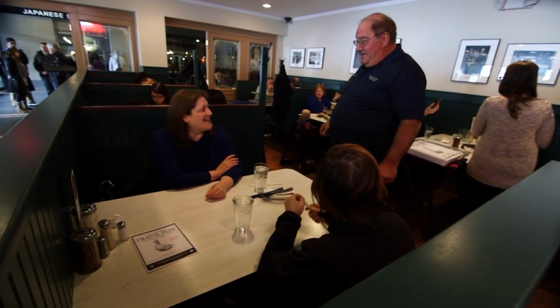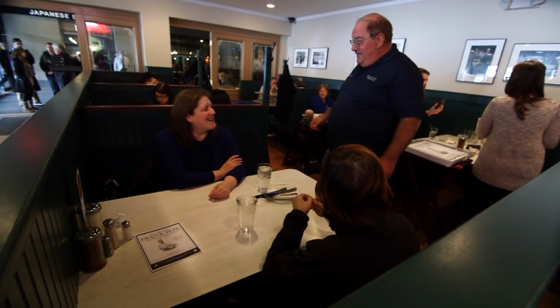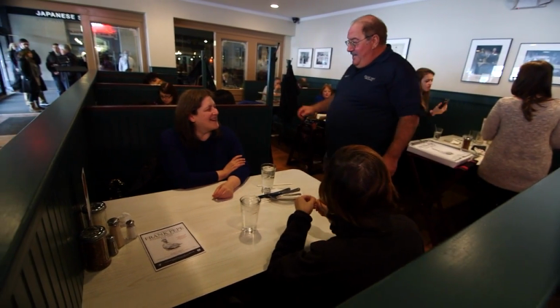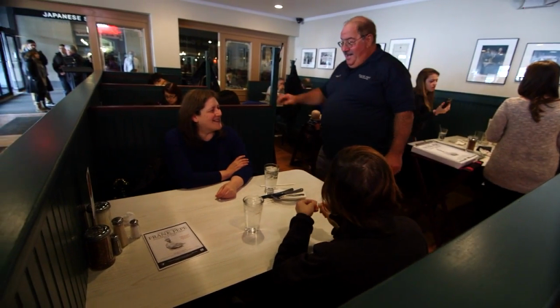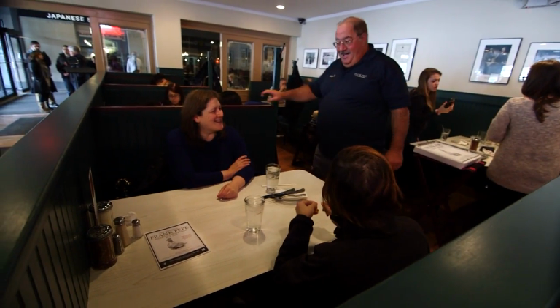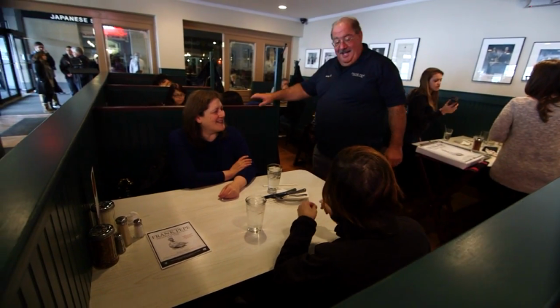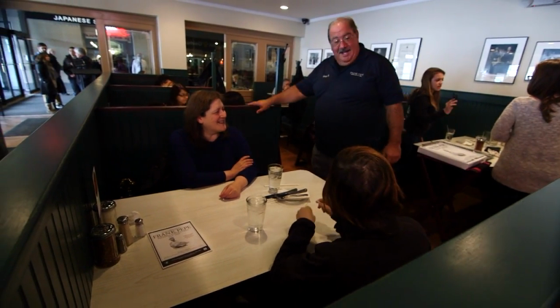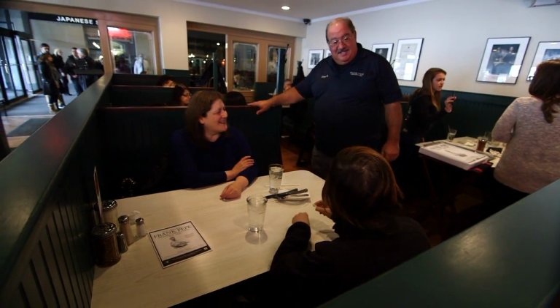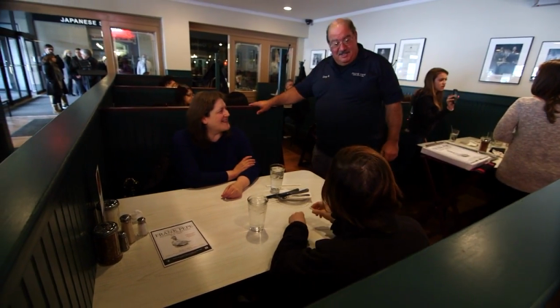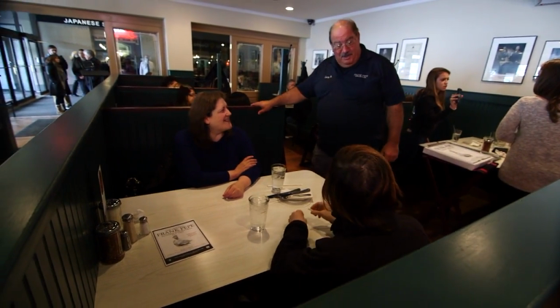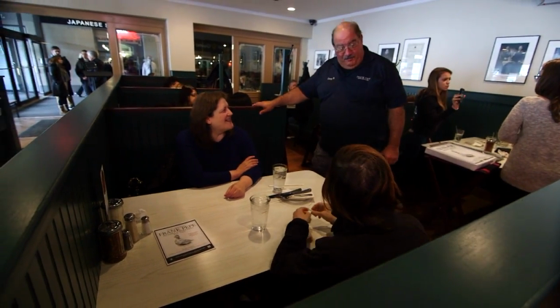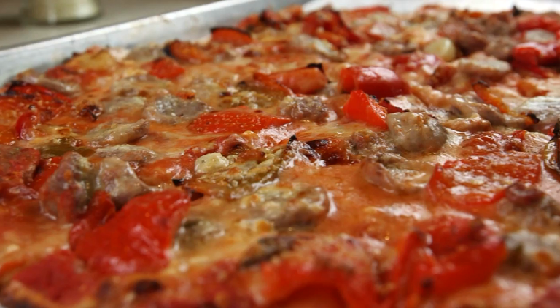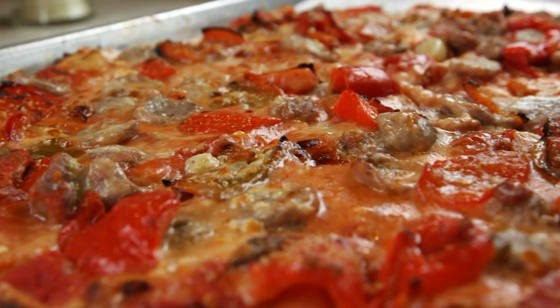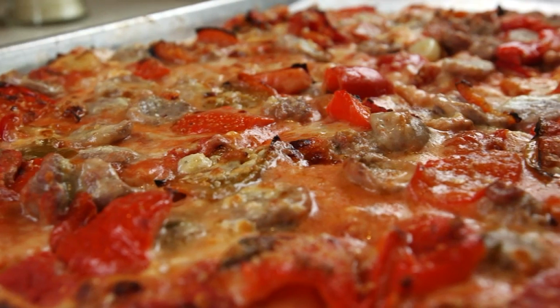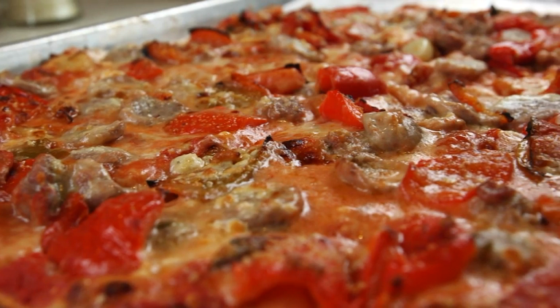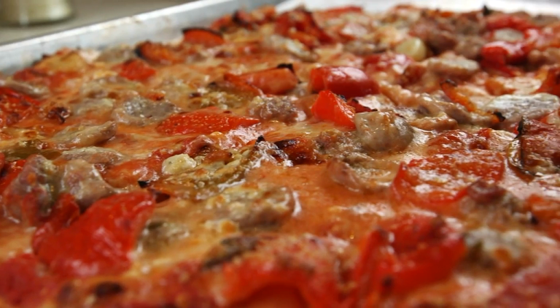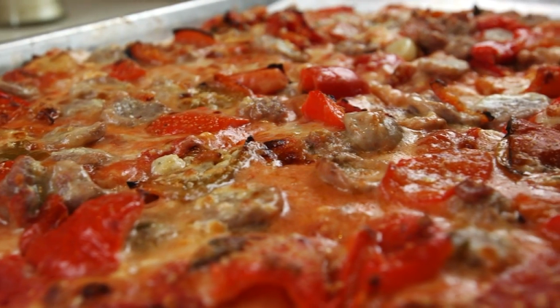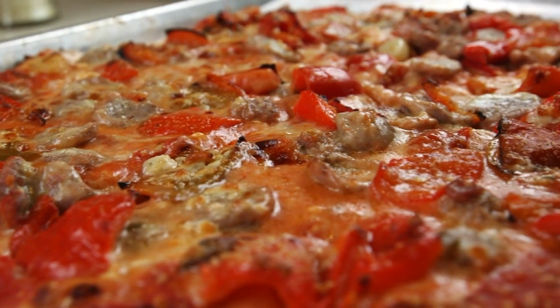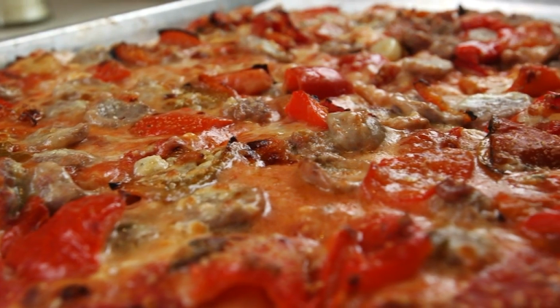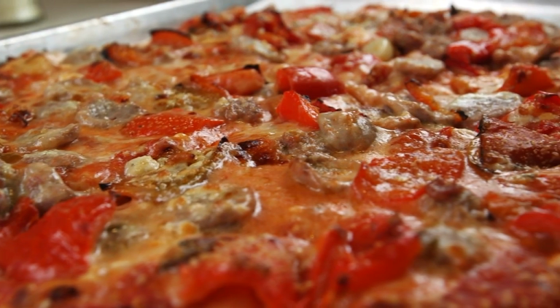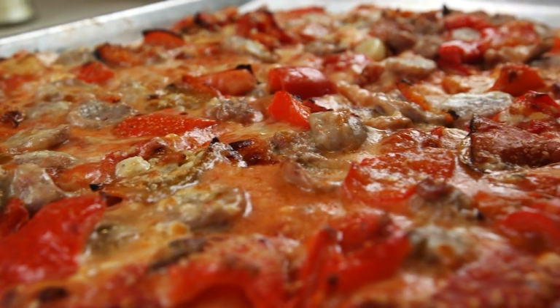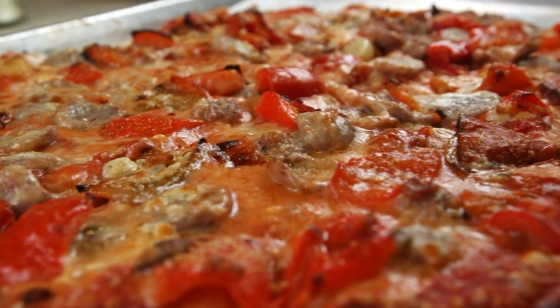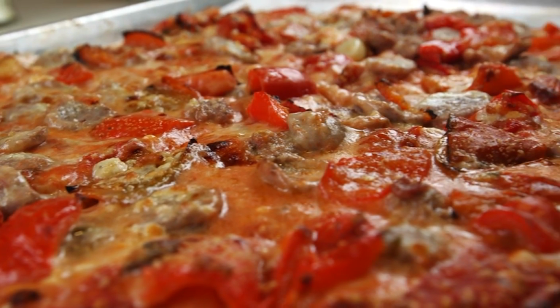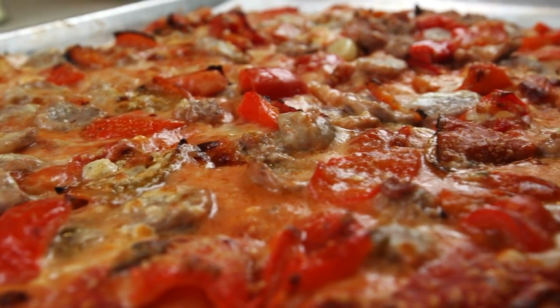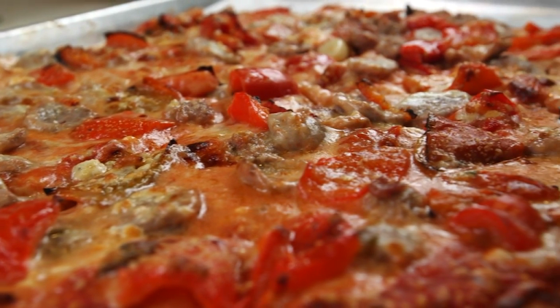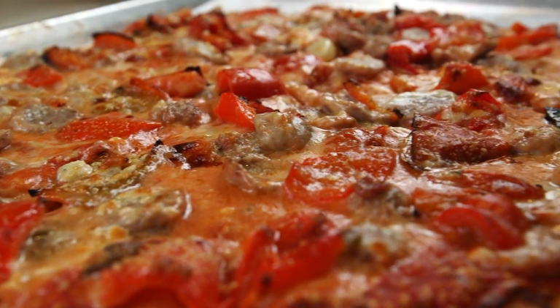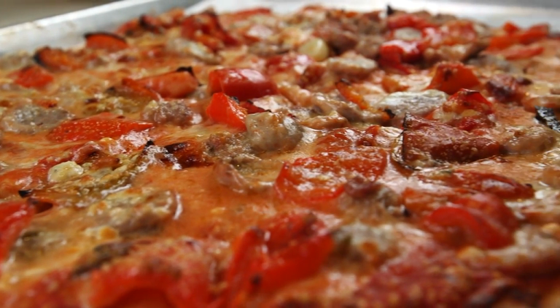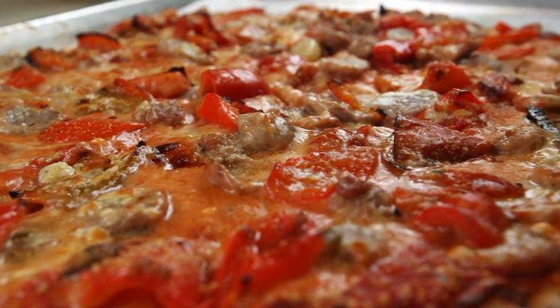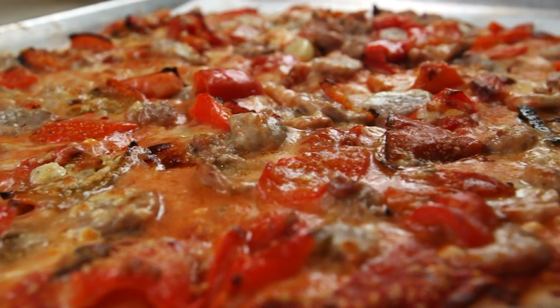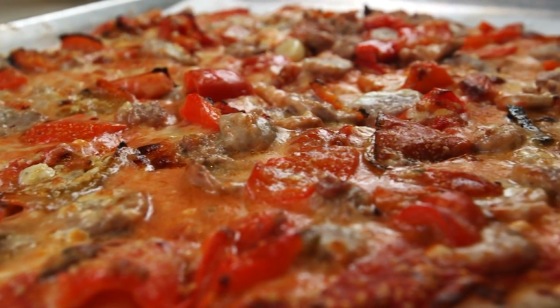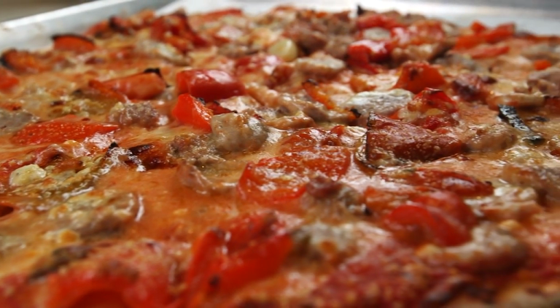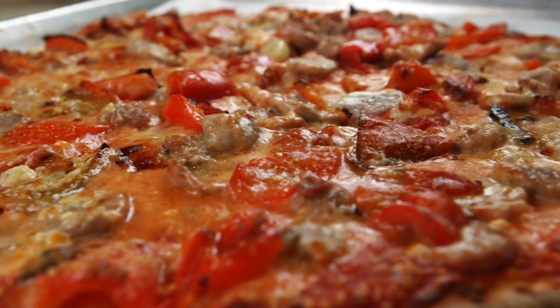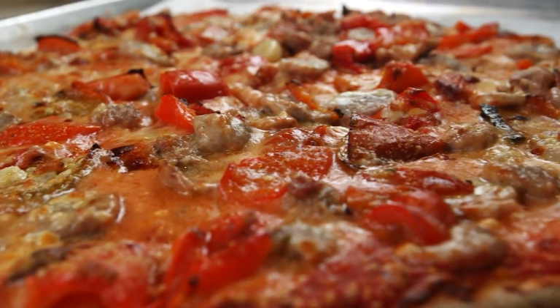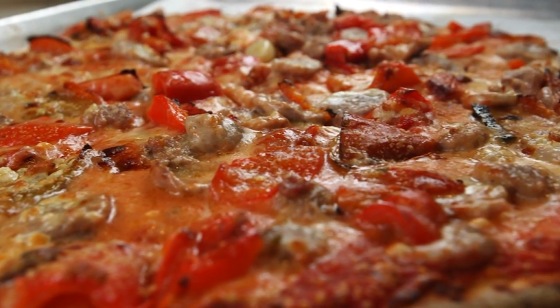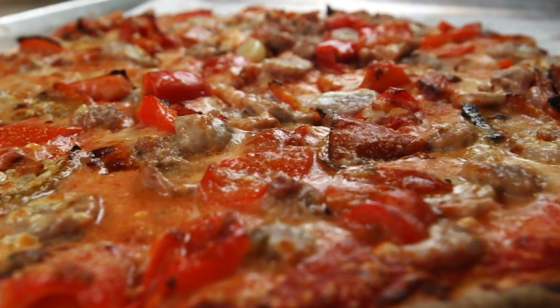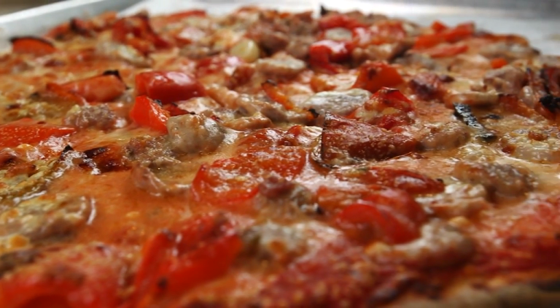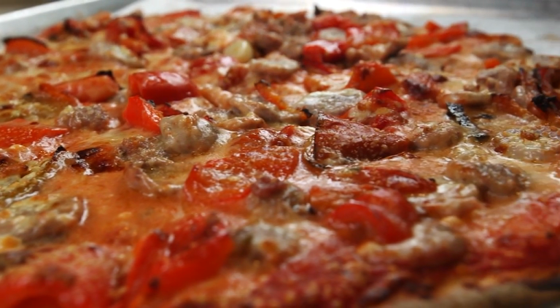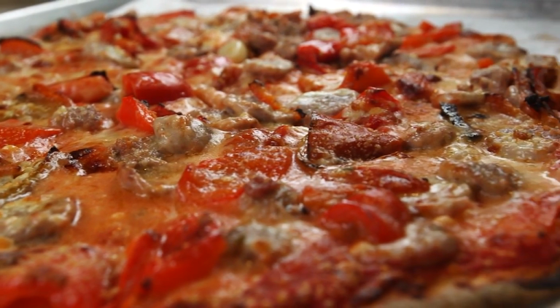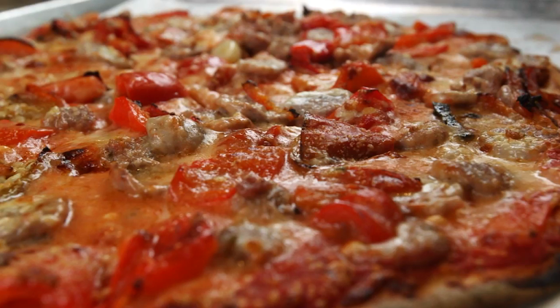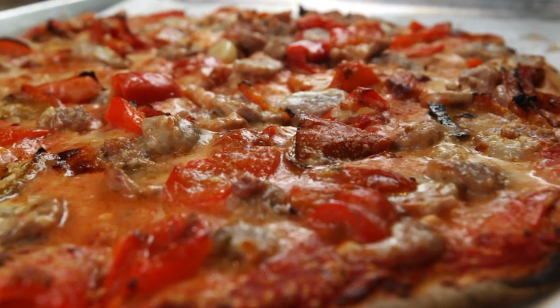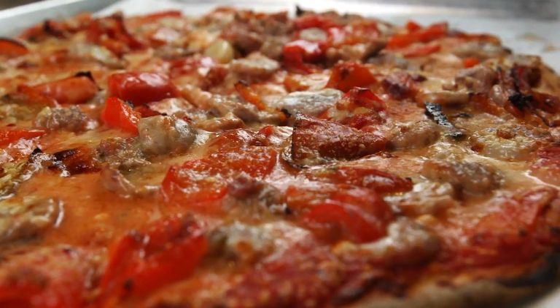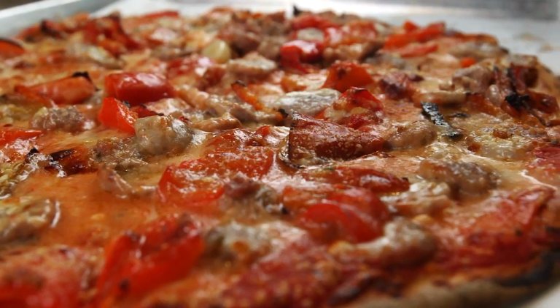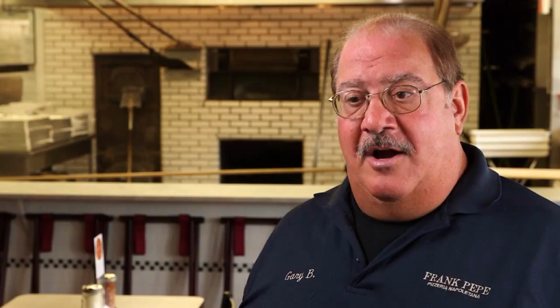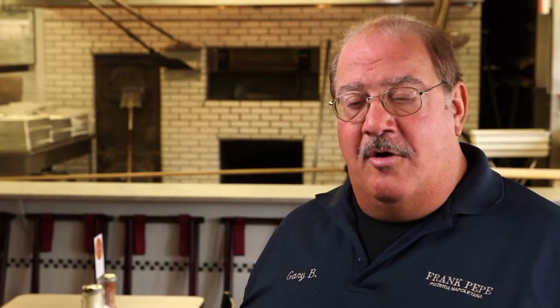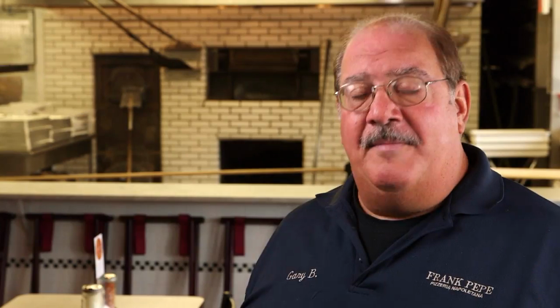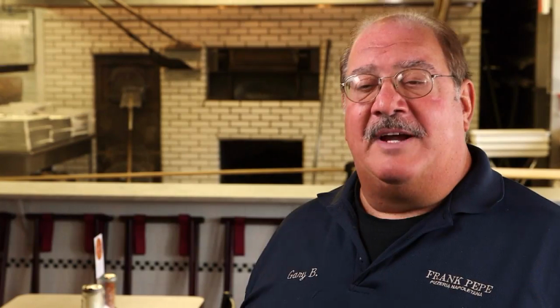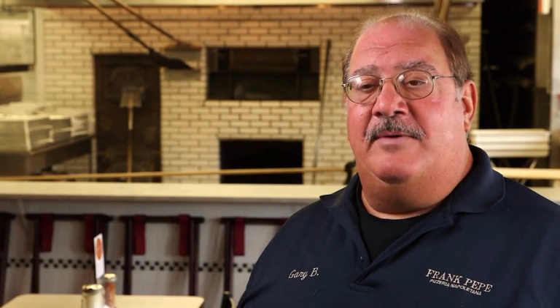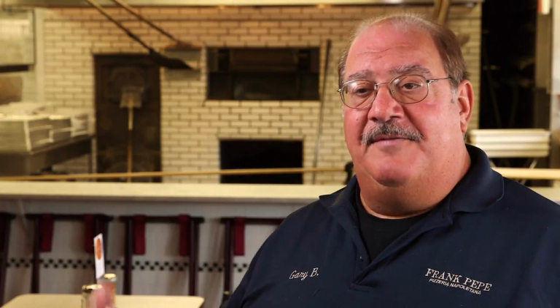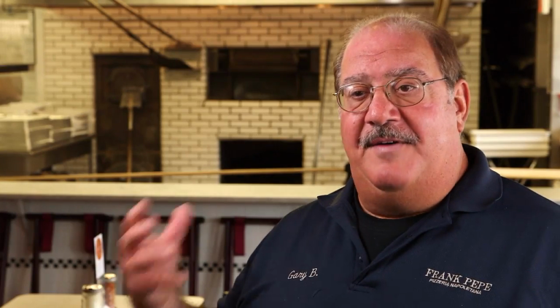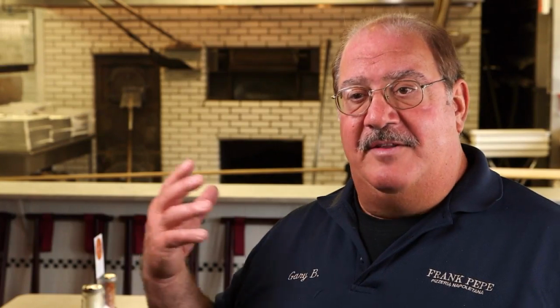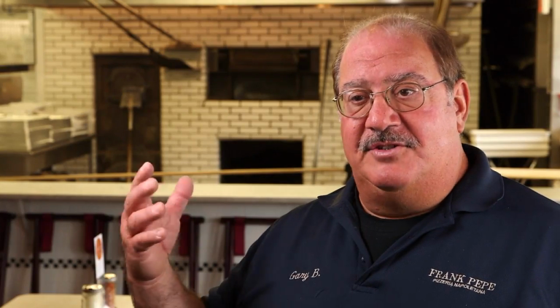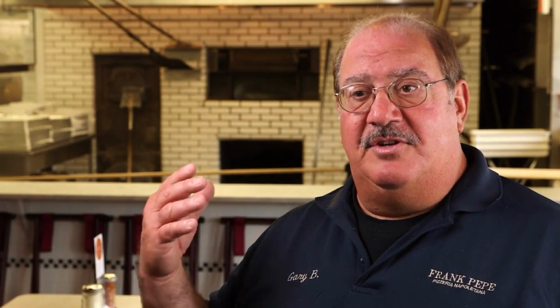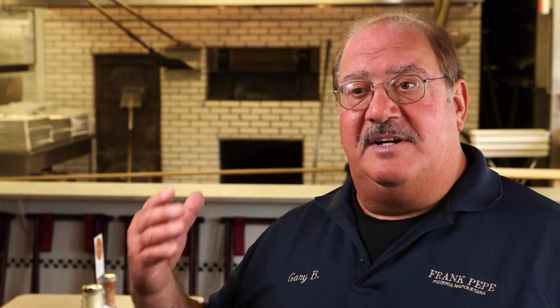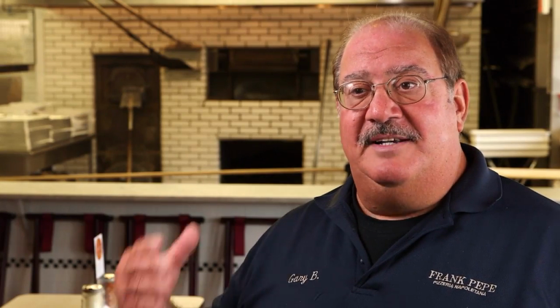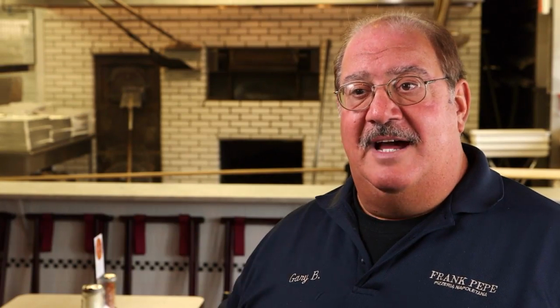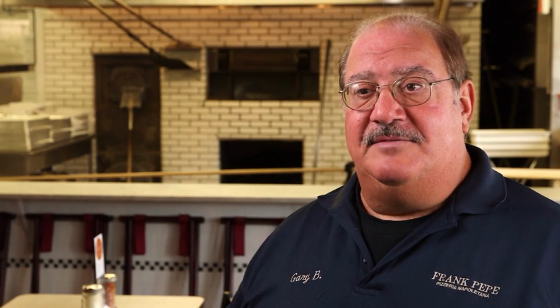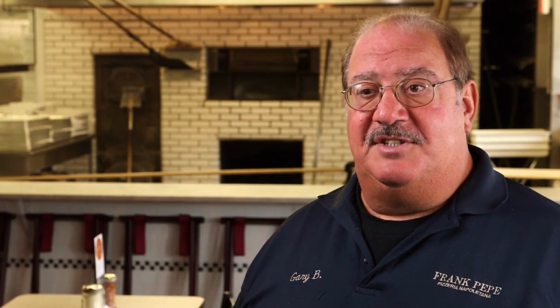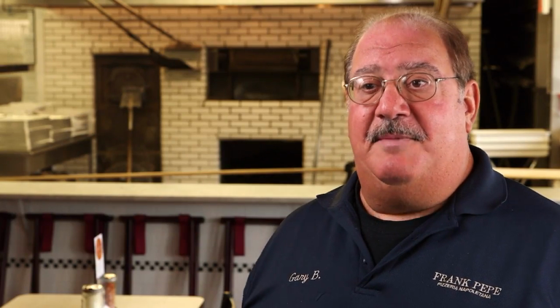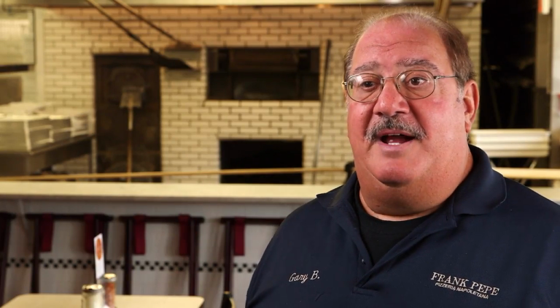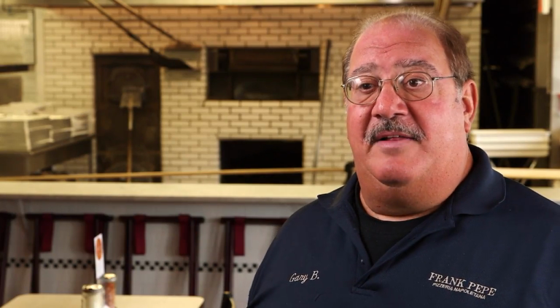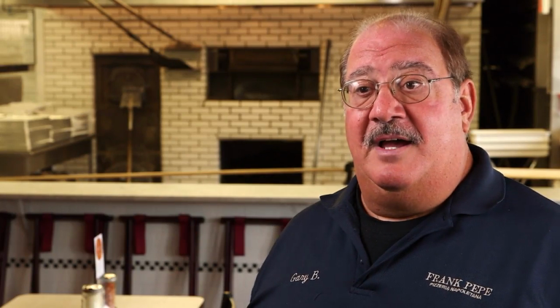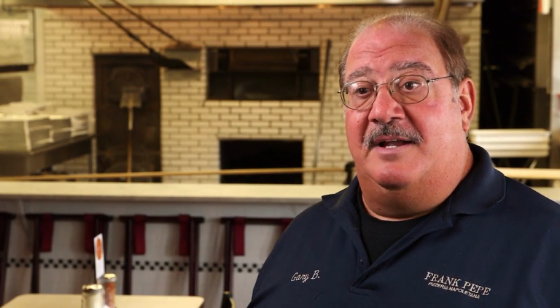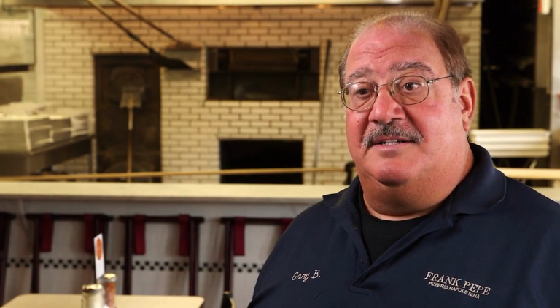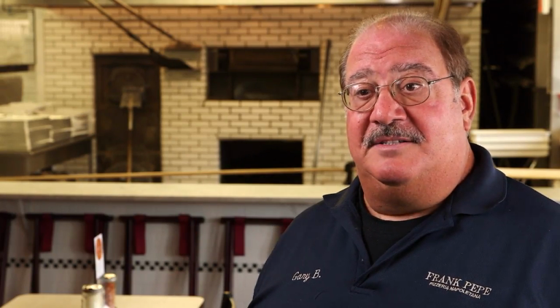I love meeting the people. I get a good feeling when they say it's the best pizza I ever had. And I hope my grandfather's looking down smiling on us.